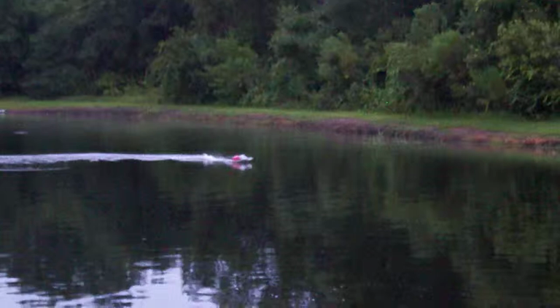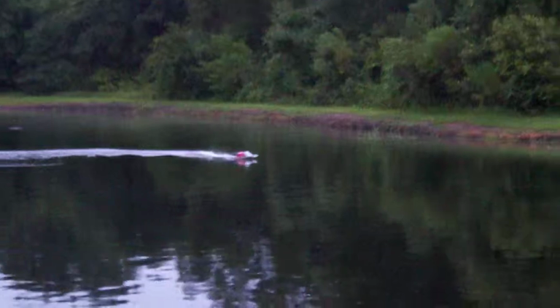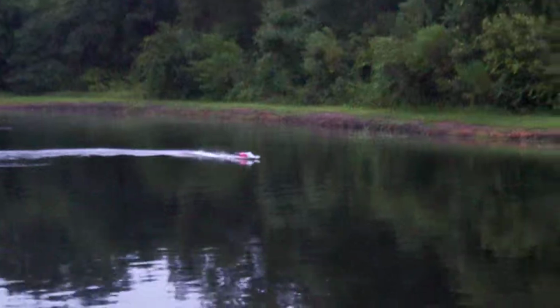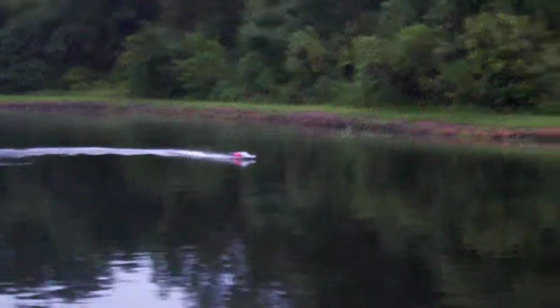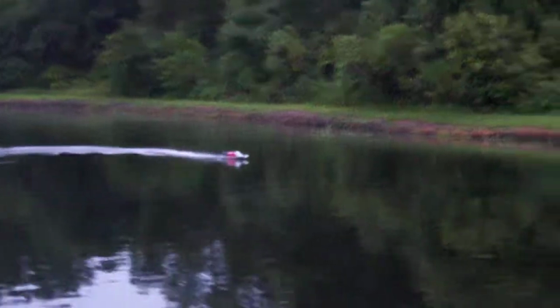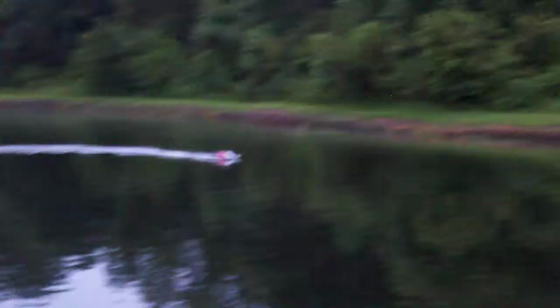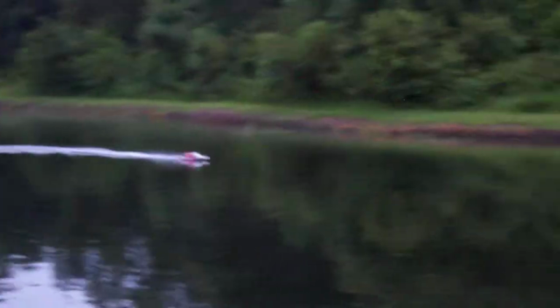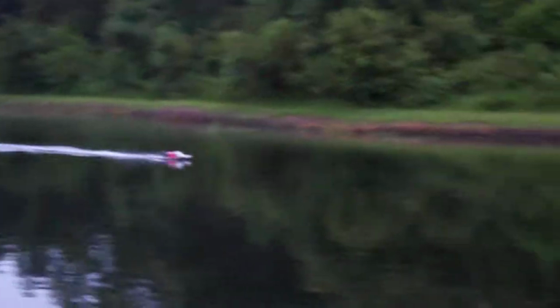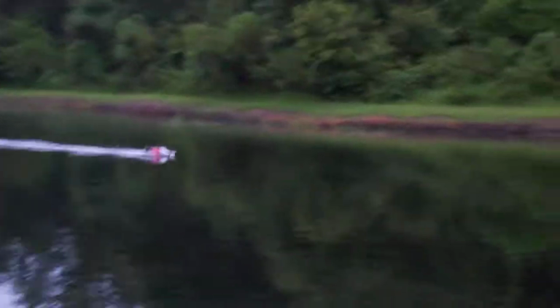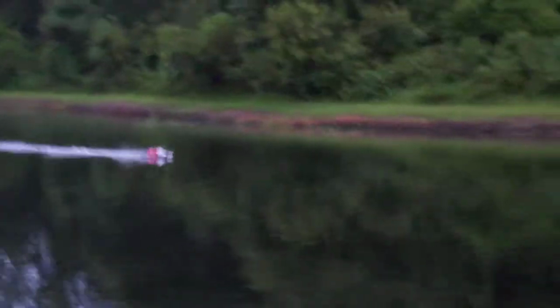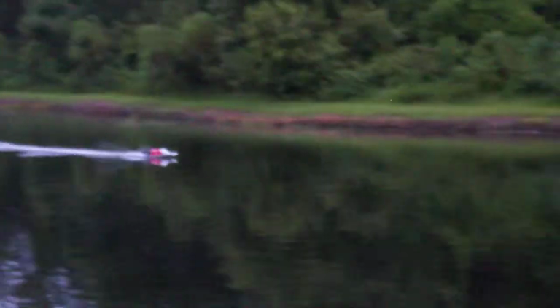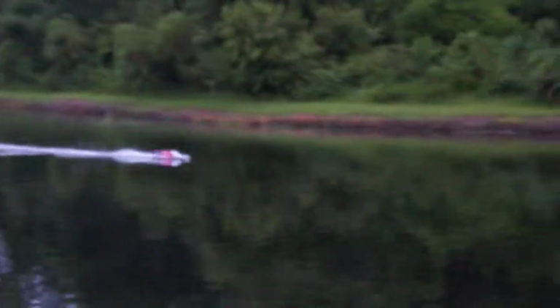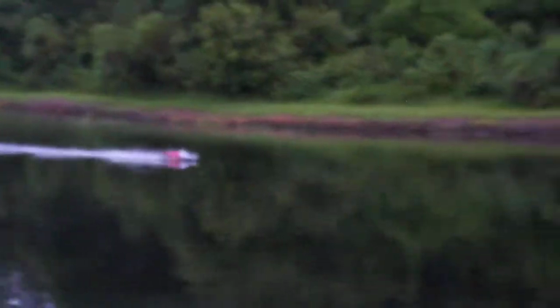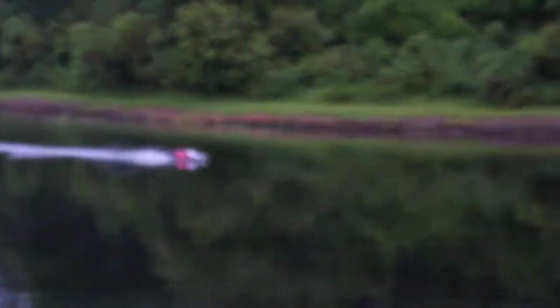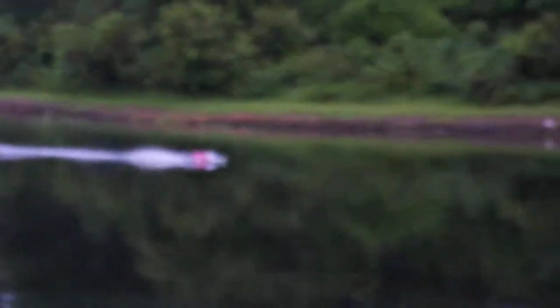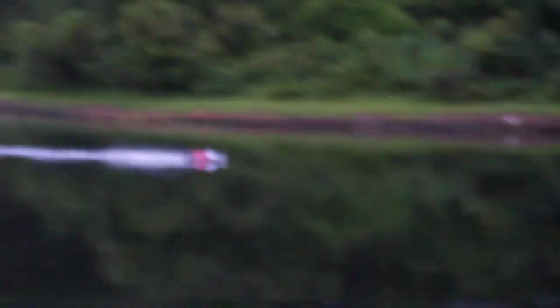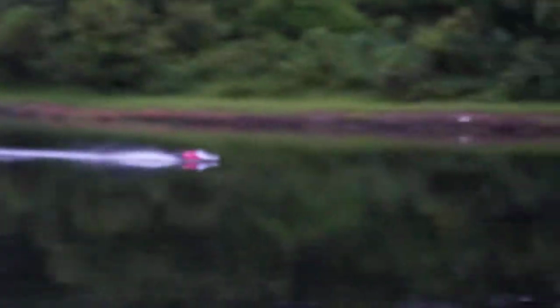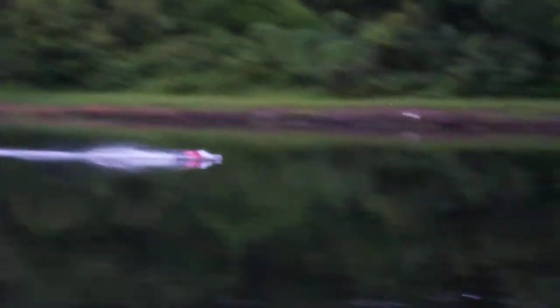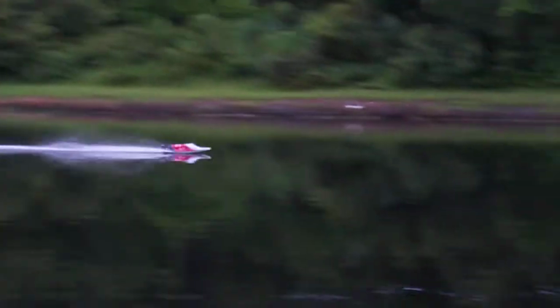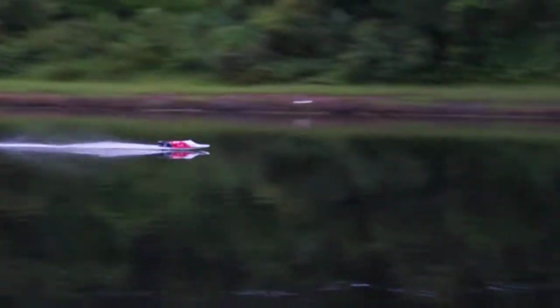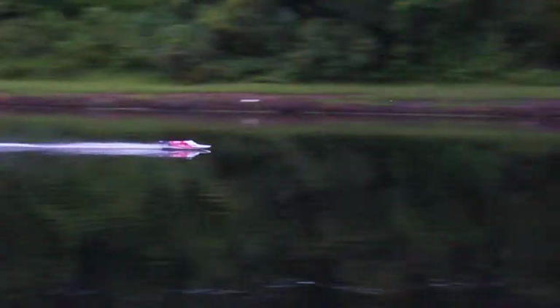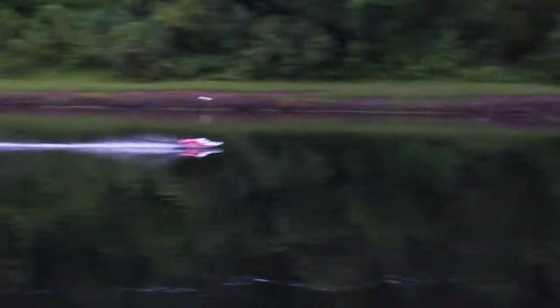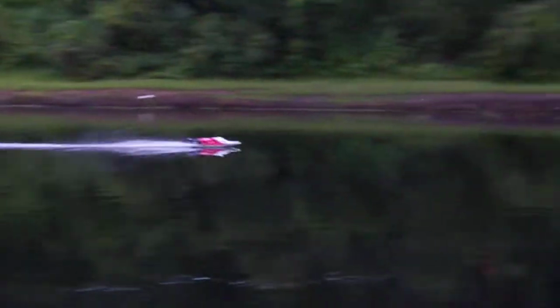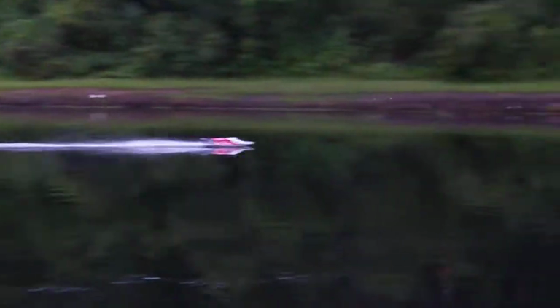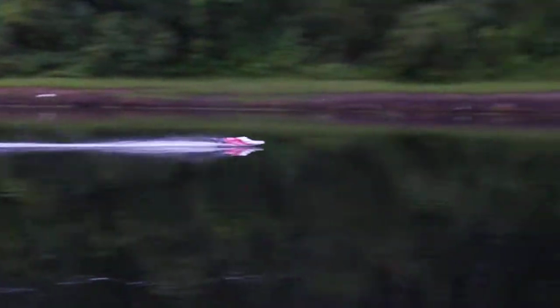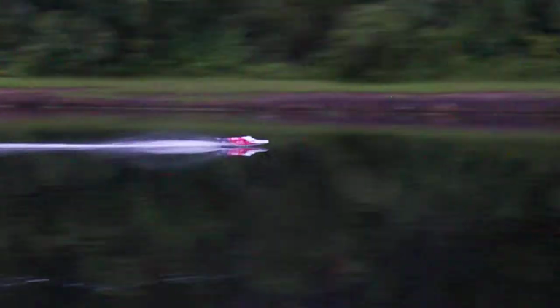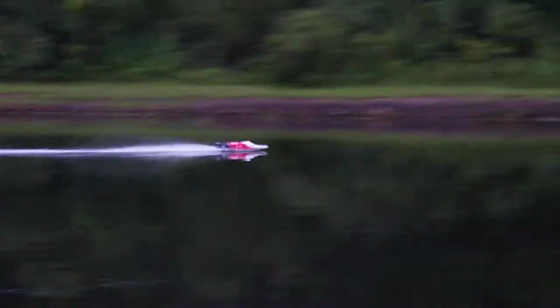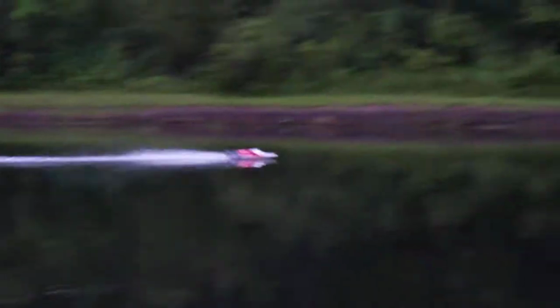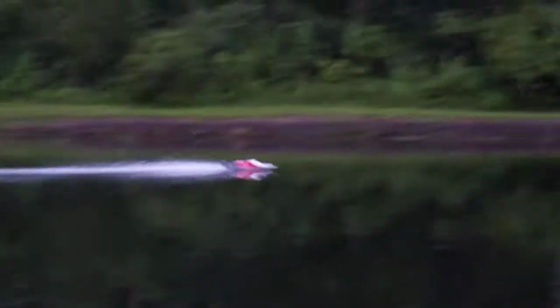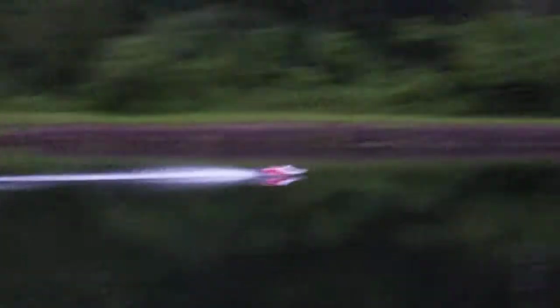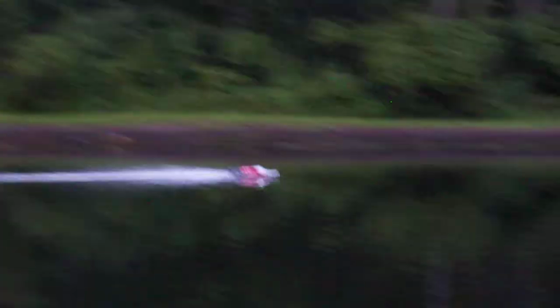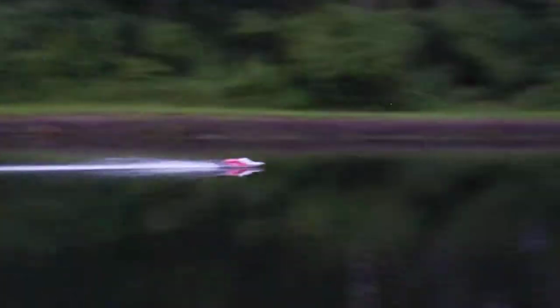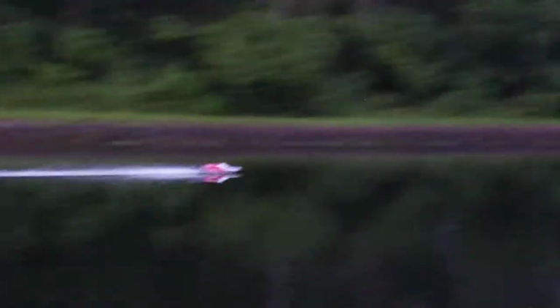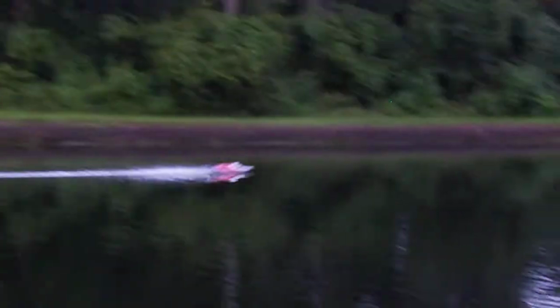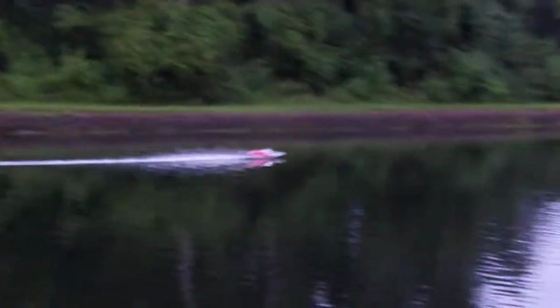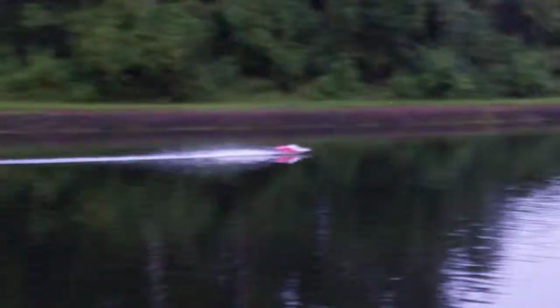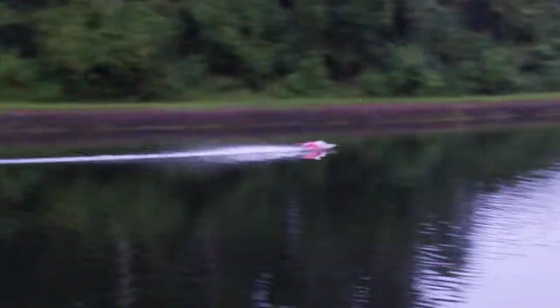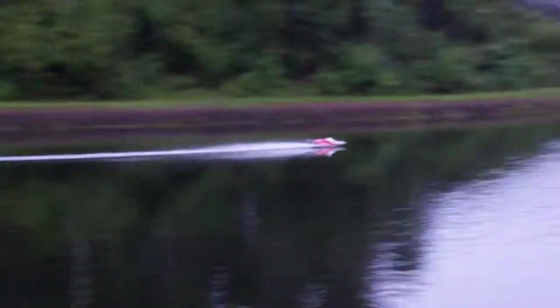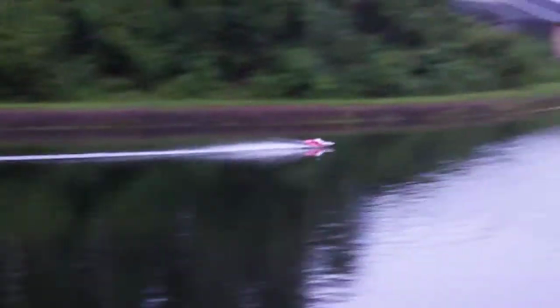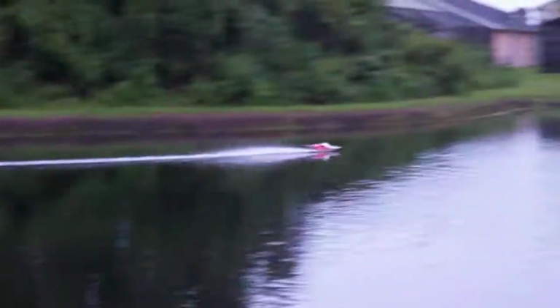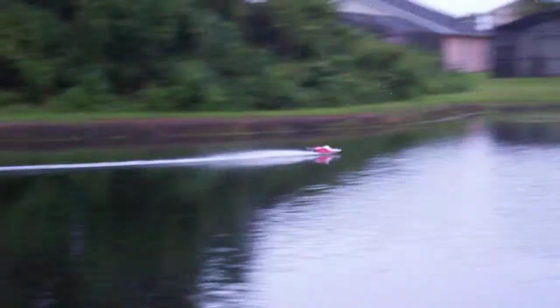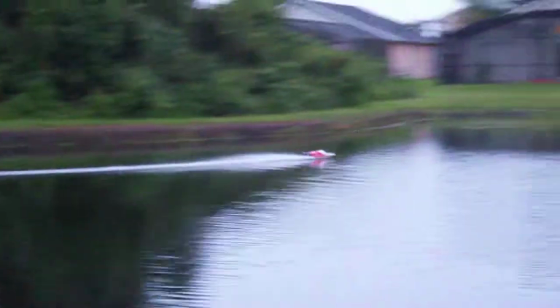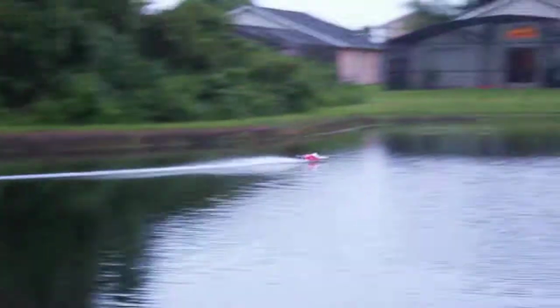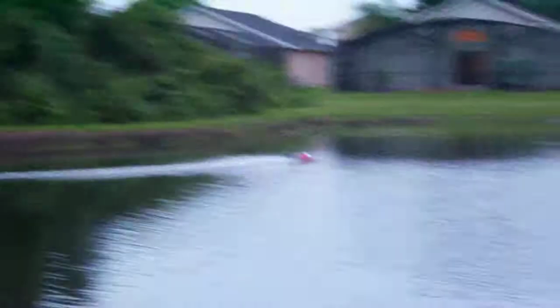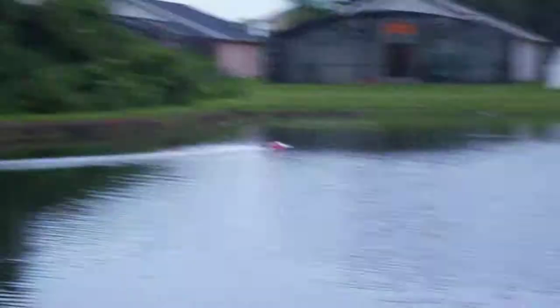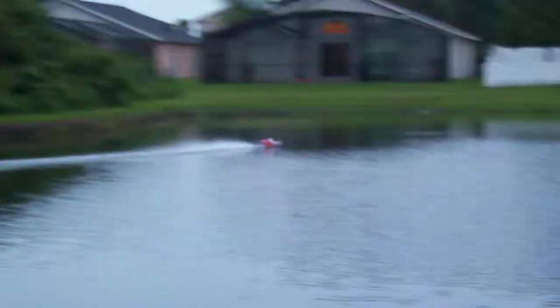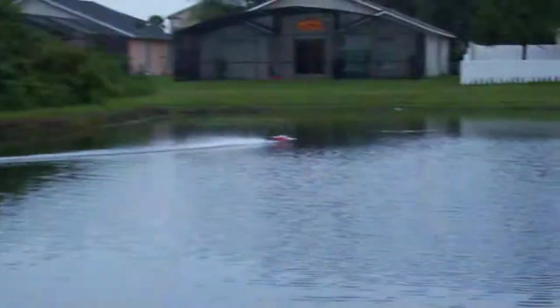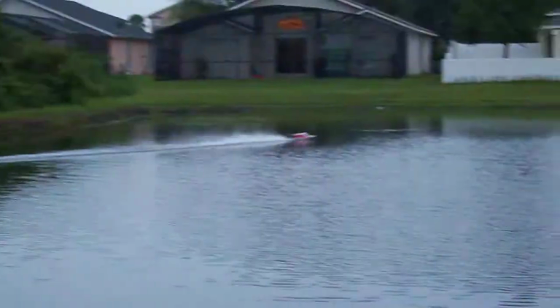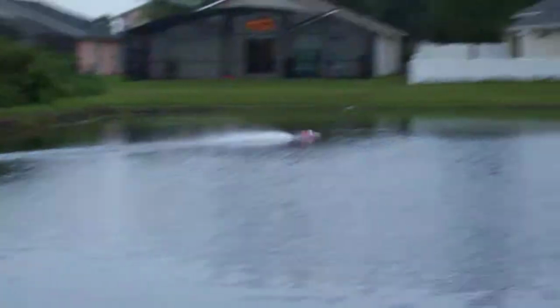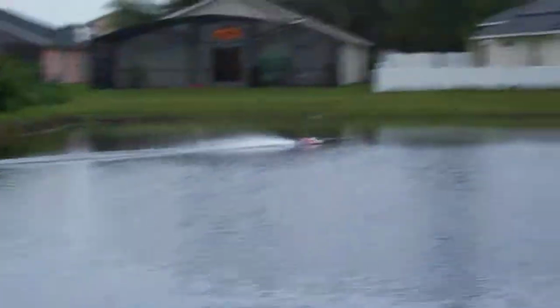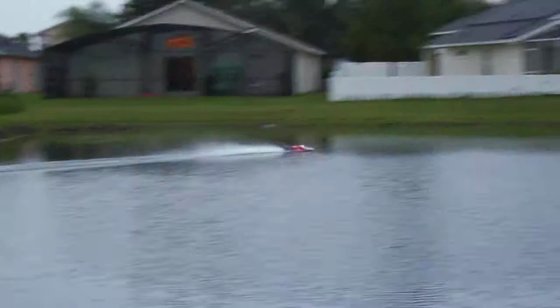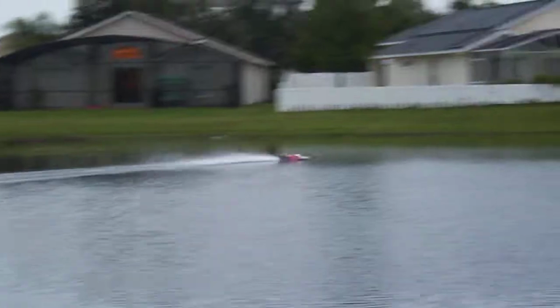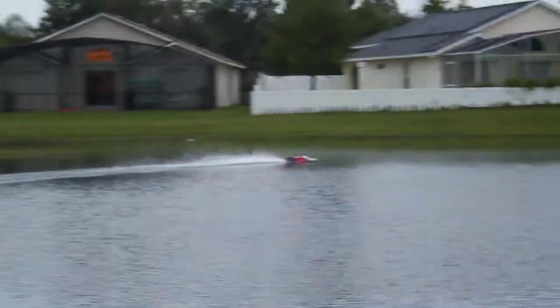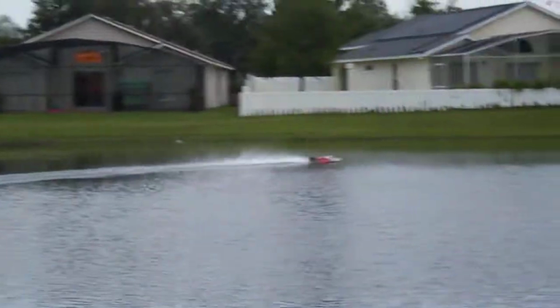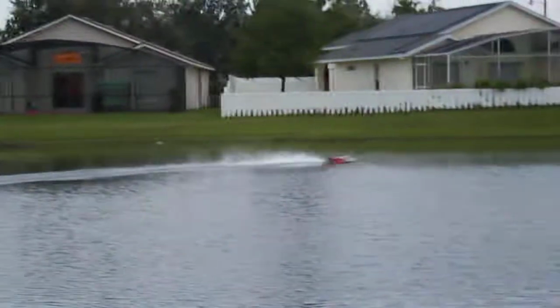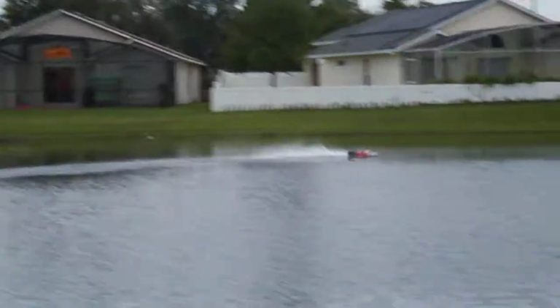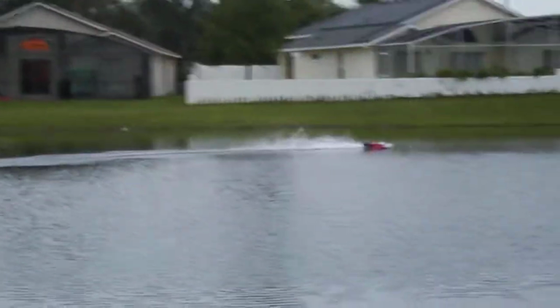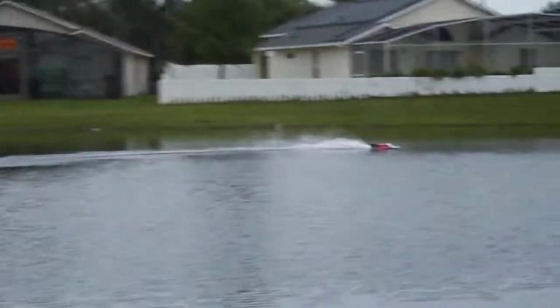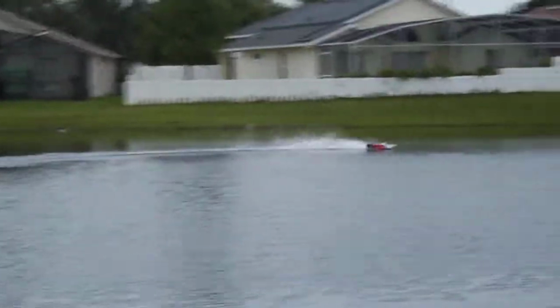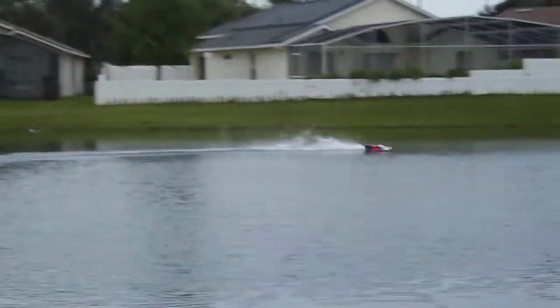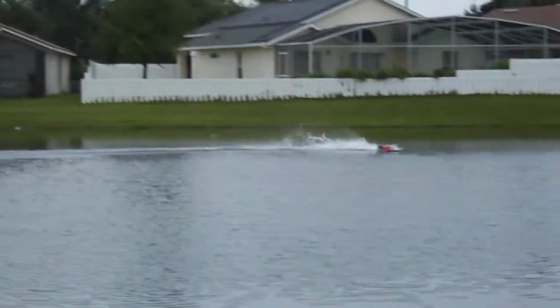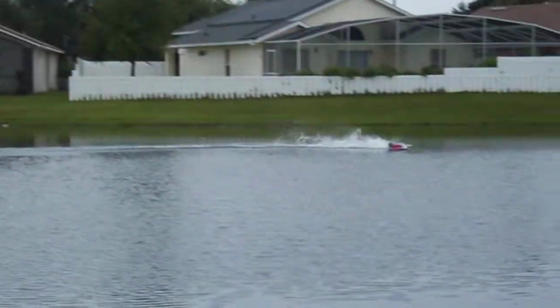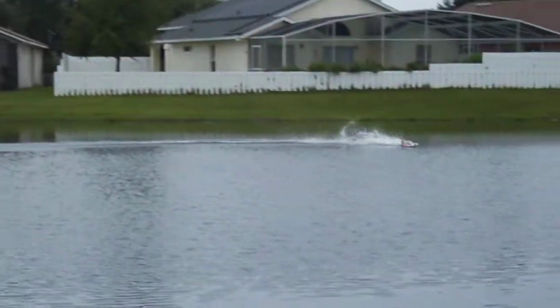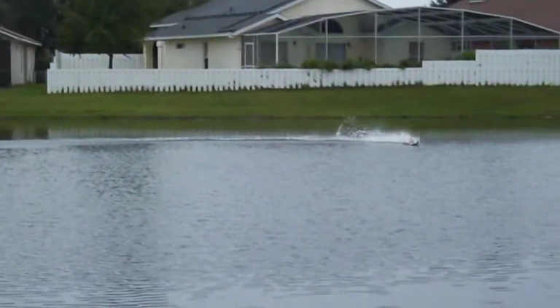All right, Mike, adjust the strut. That's 10% throttle, Mike.